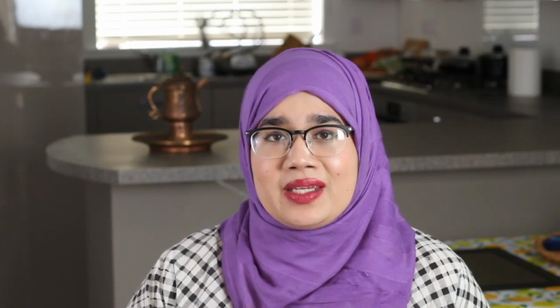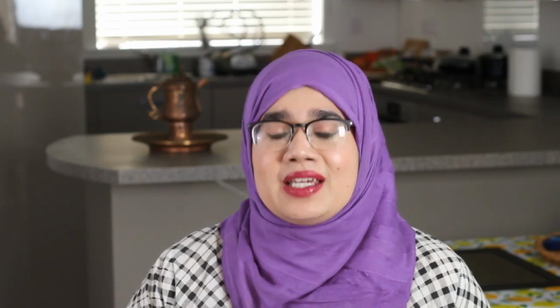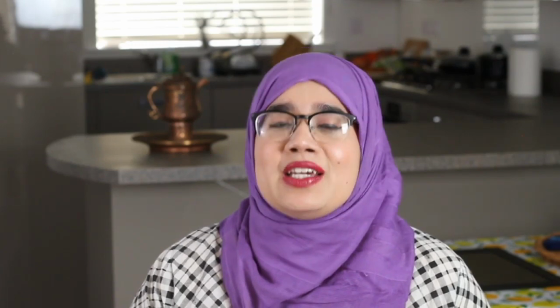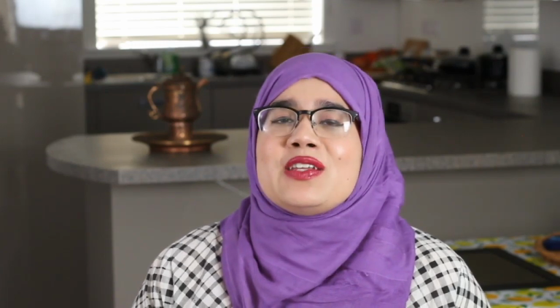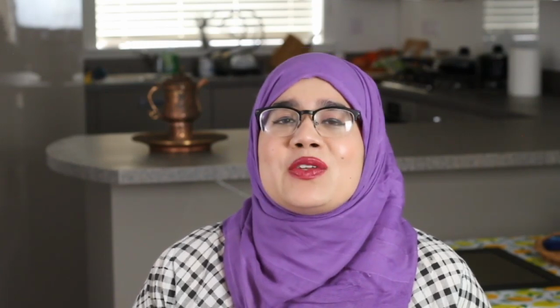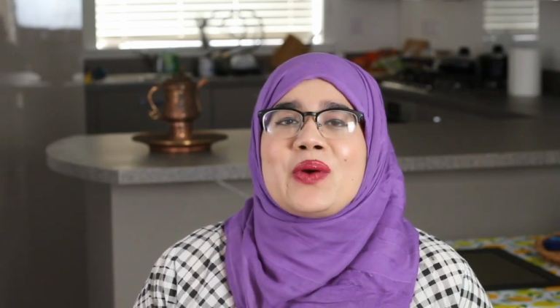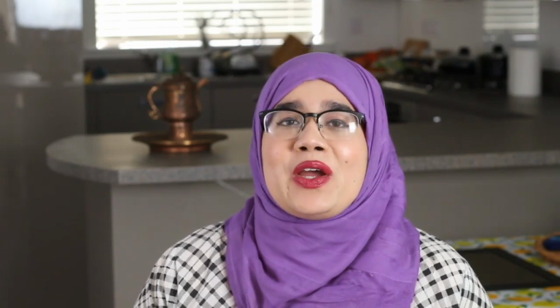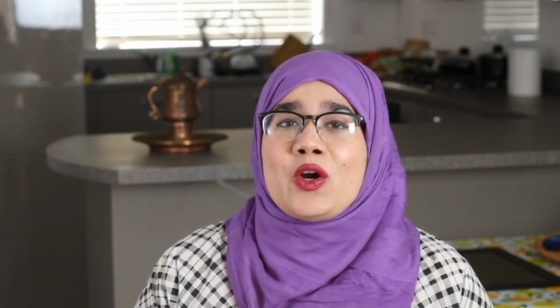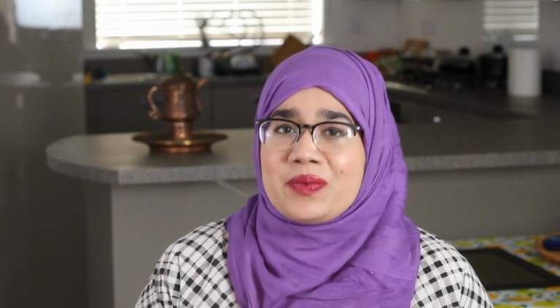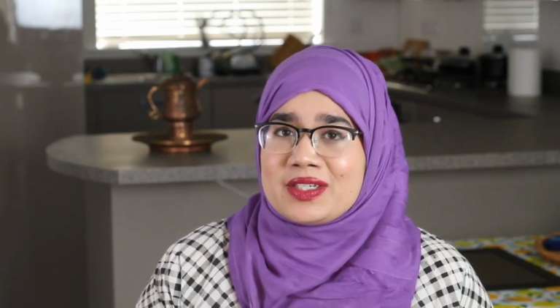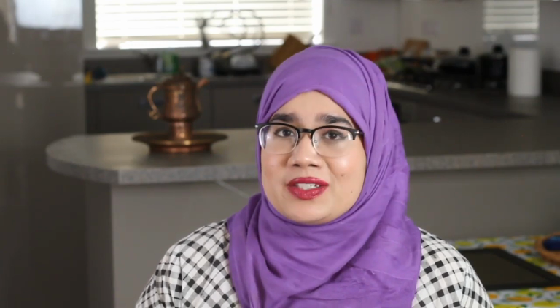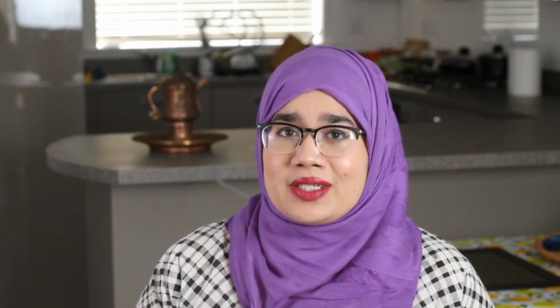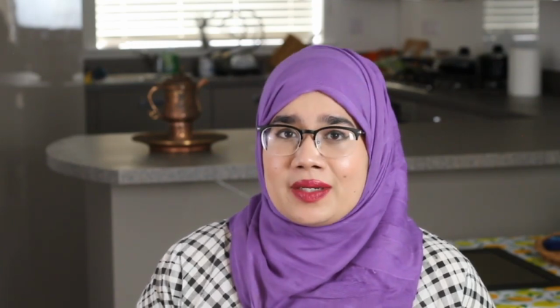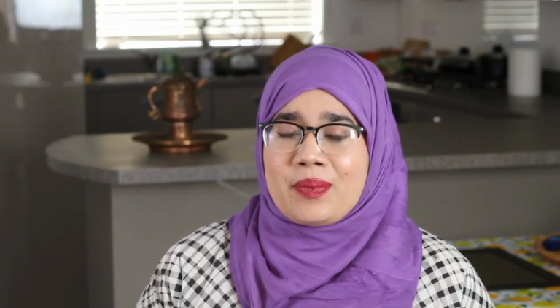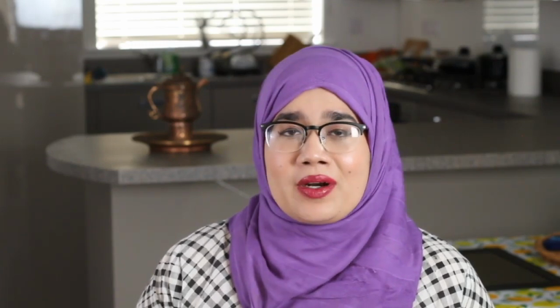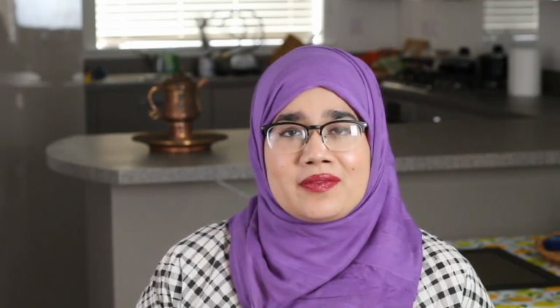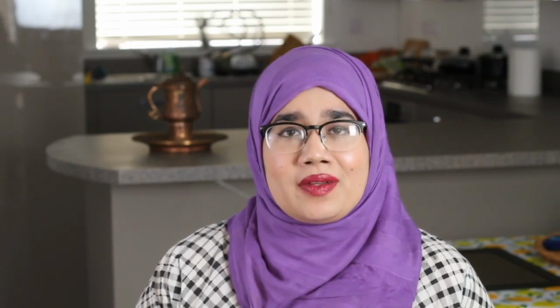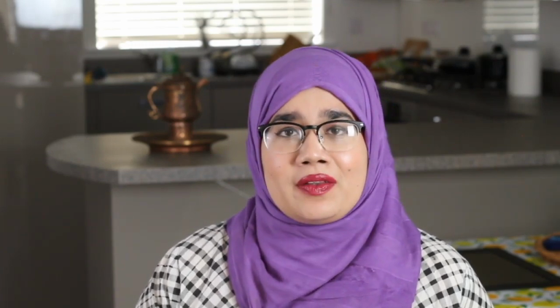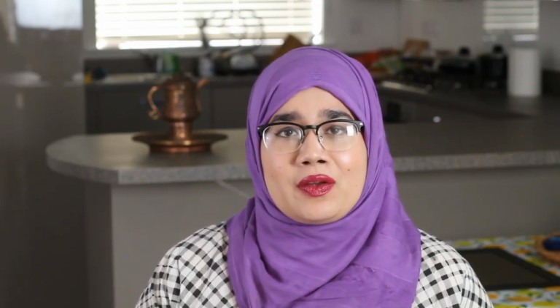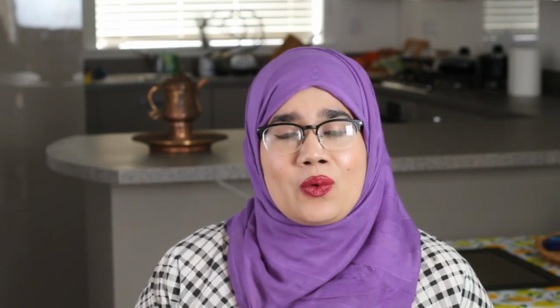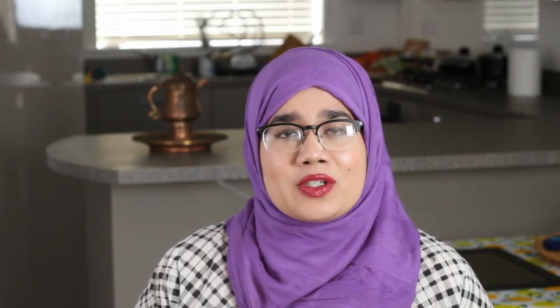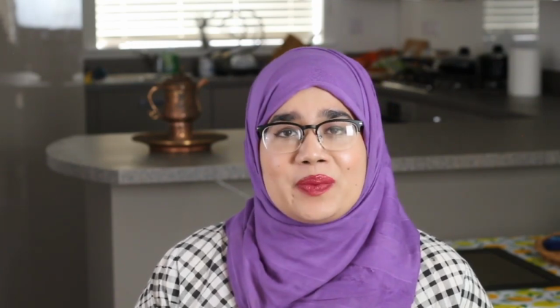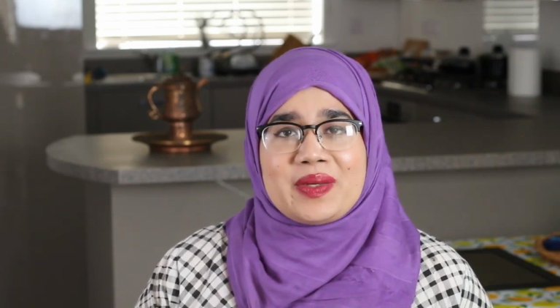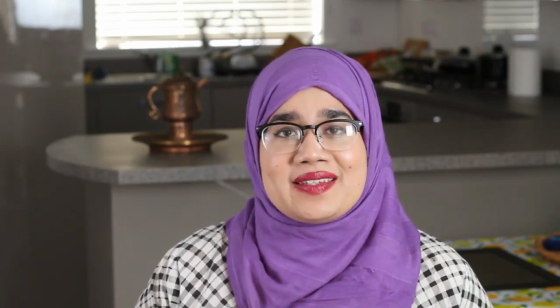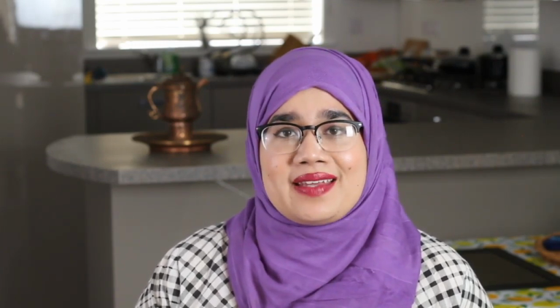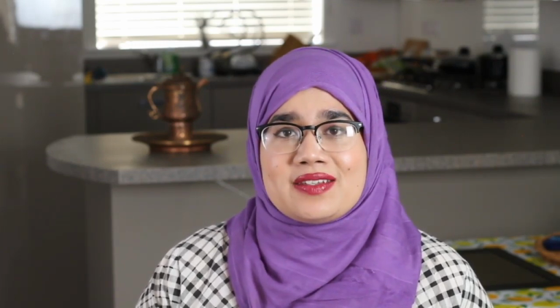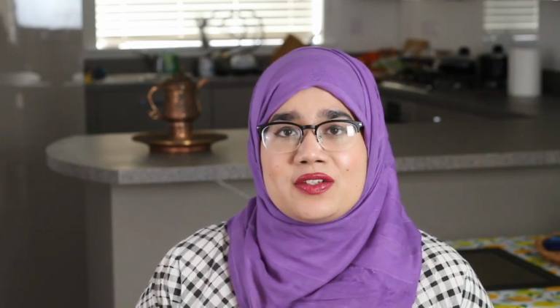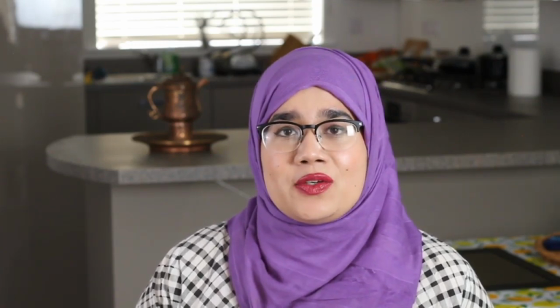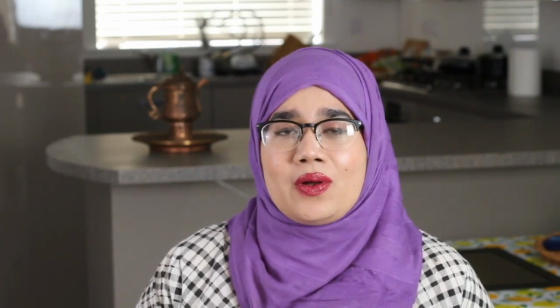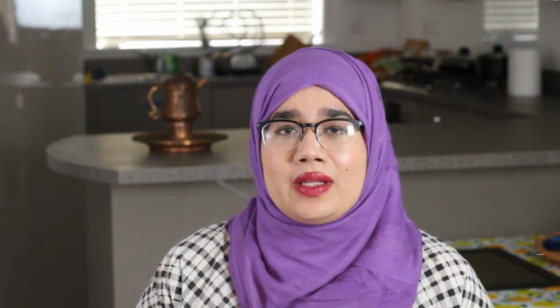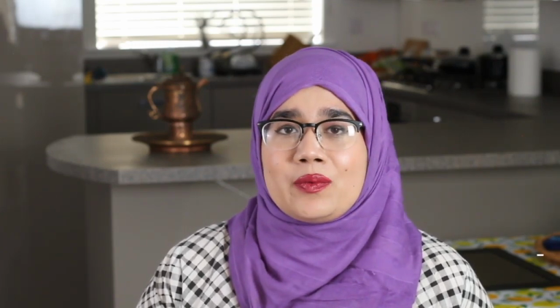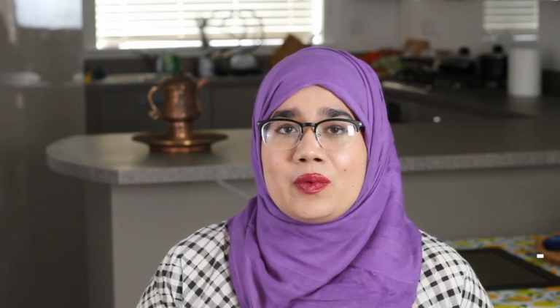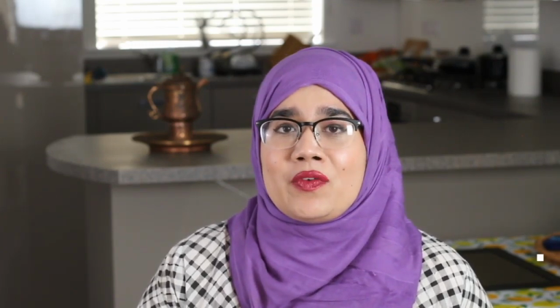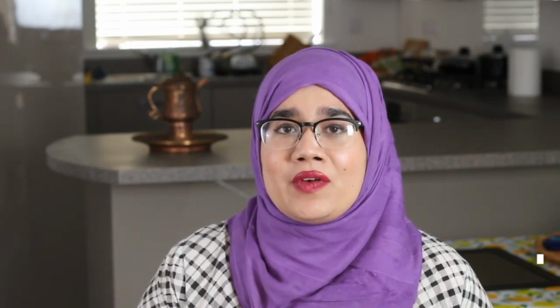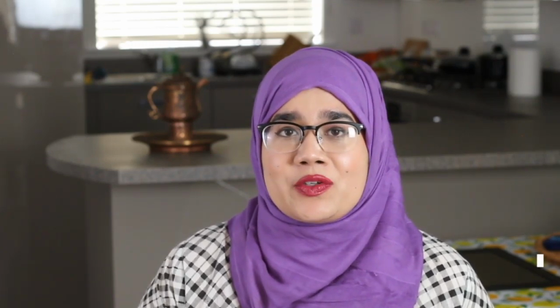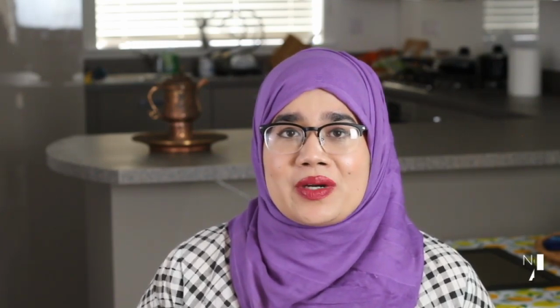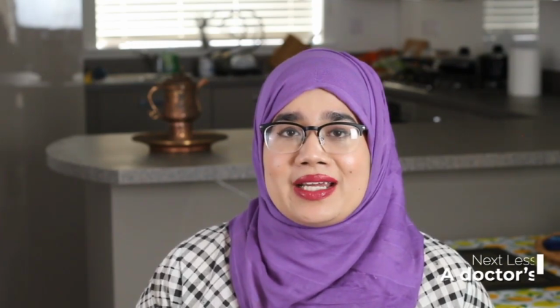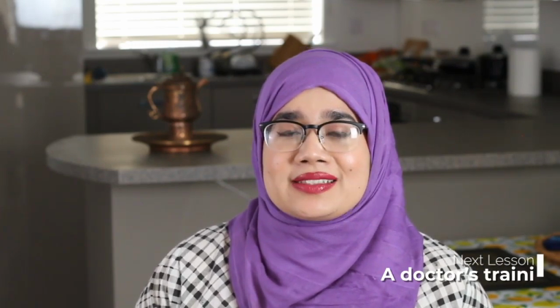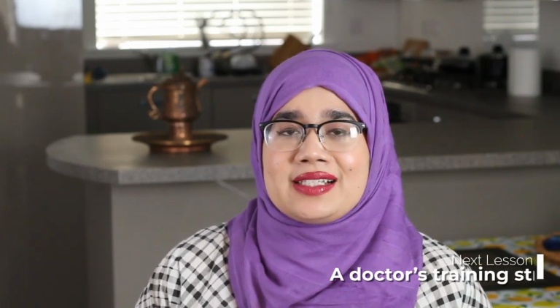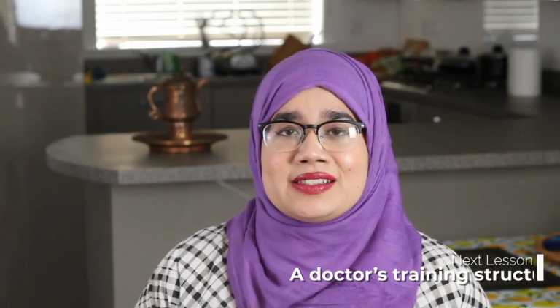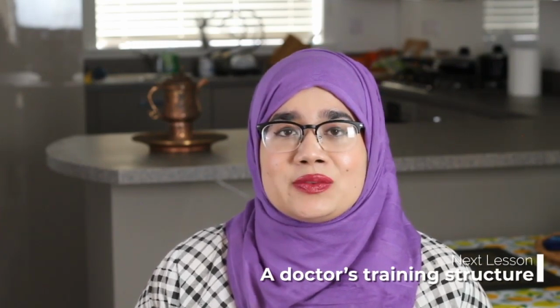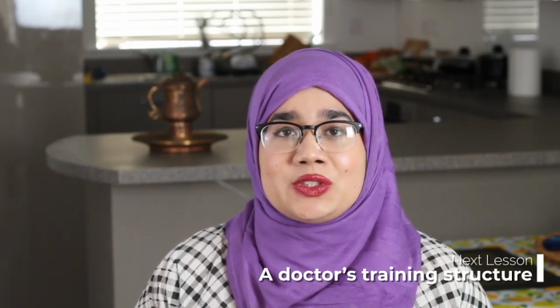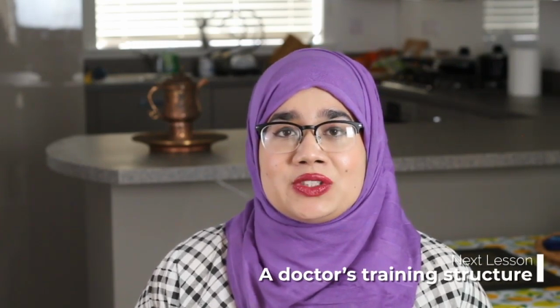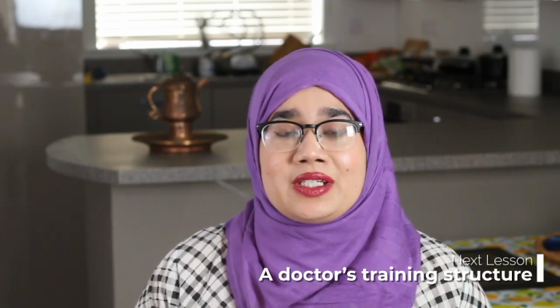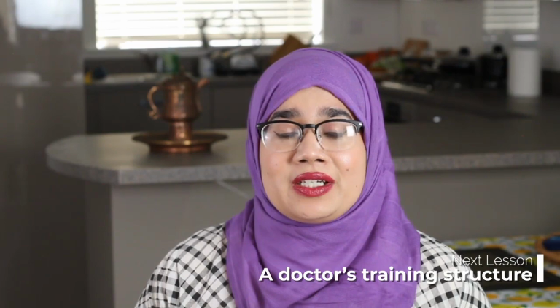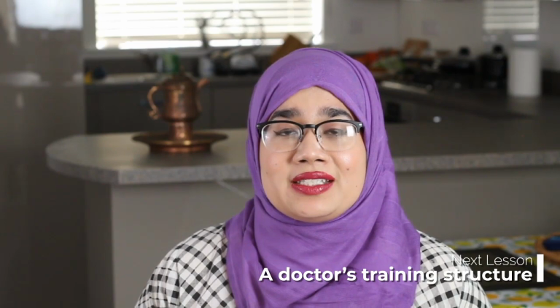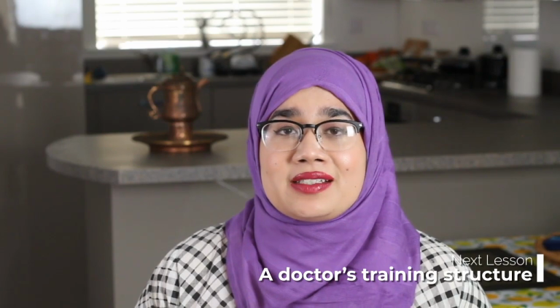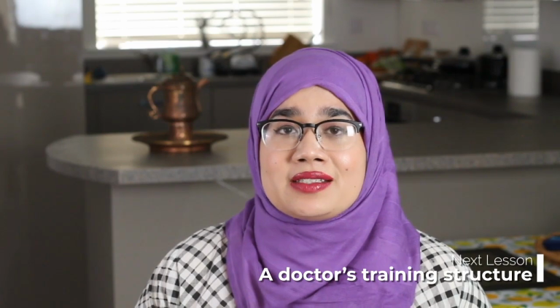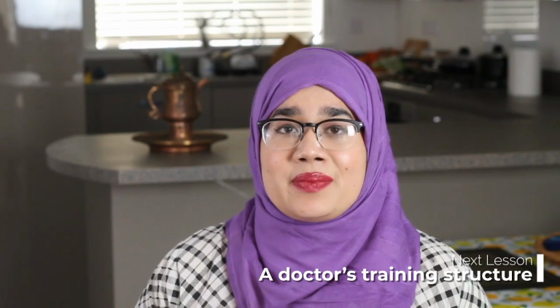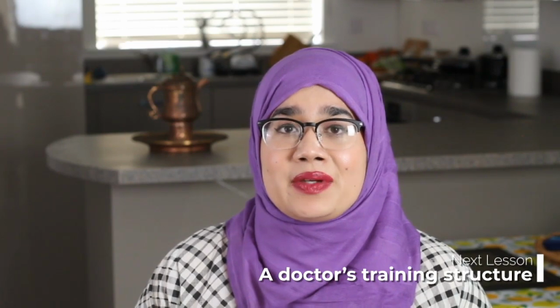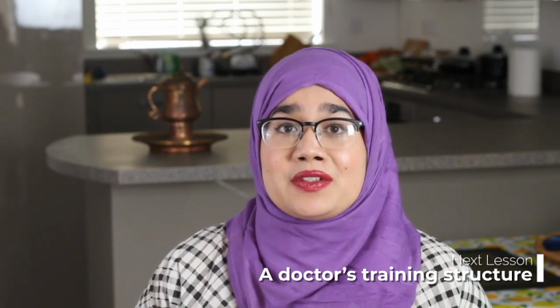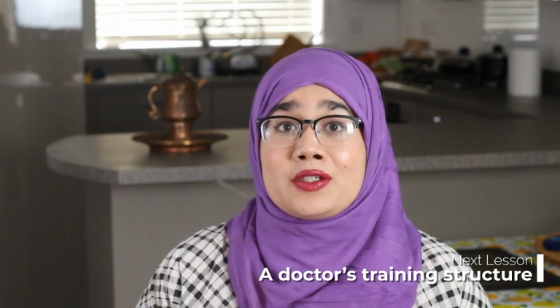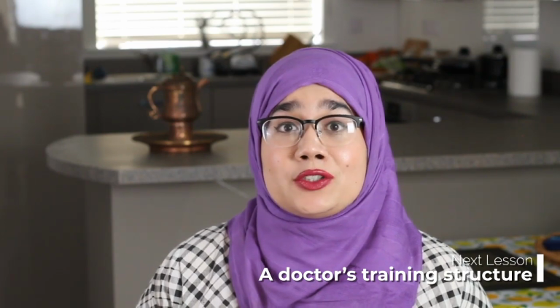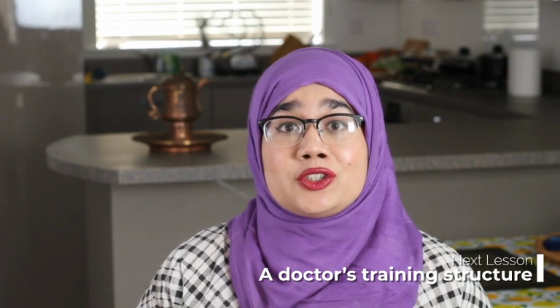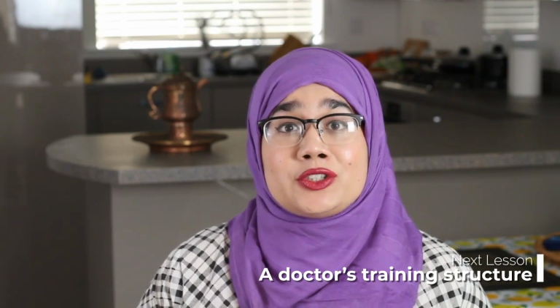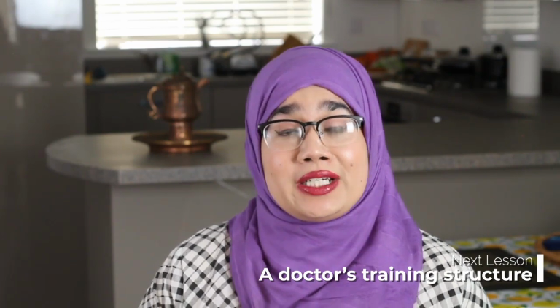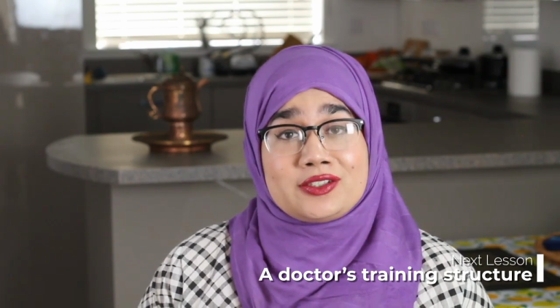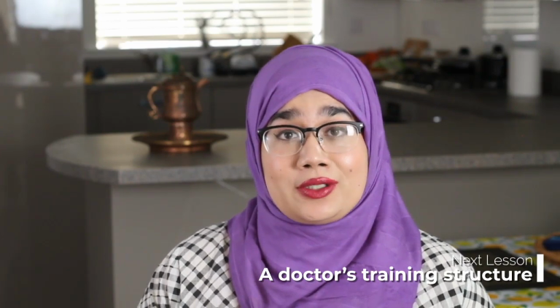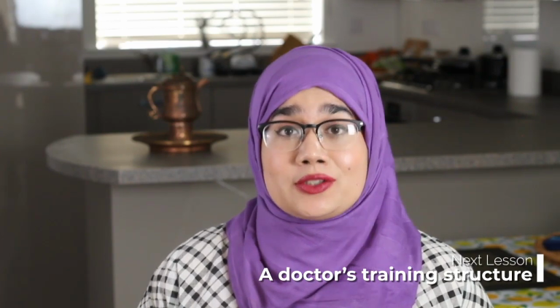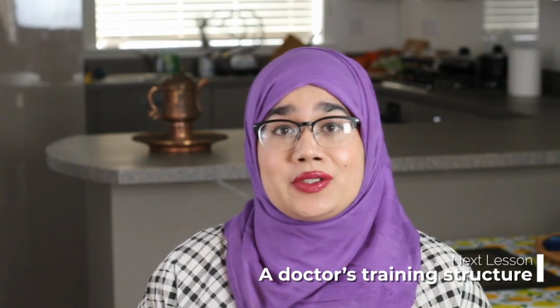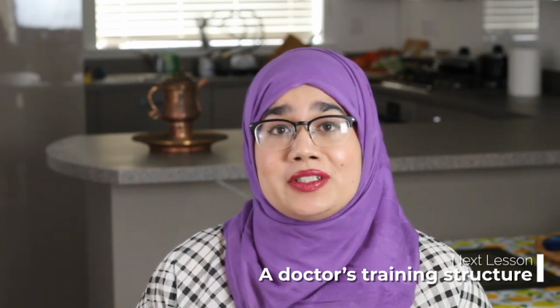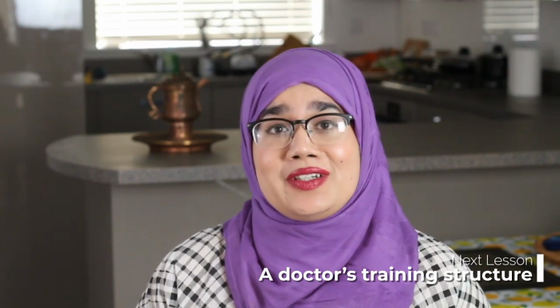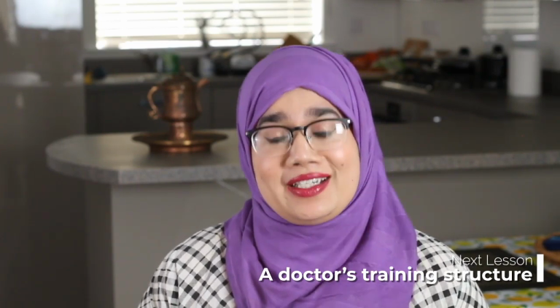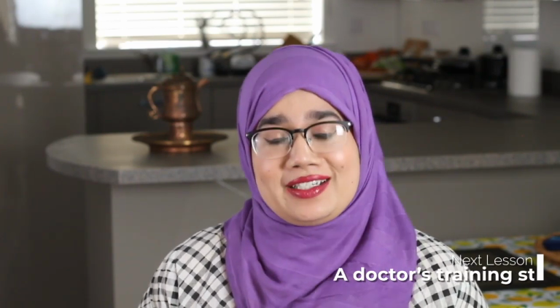I hope this part of the course made sense to you all, and we'll move on to our next lesson, which is going to discuss the doctor's training structure in the United Kingdom.